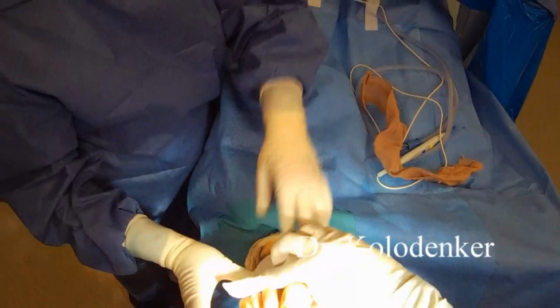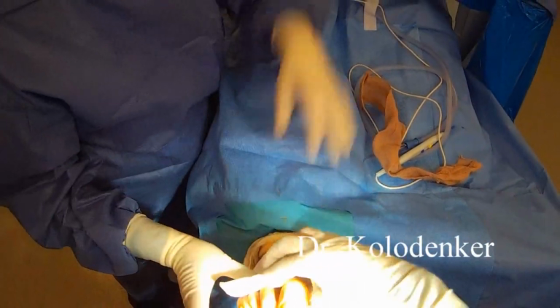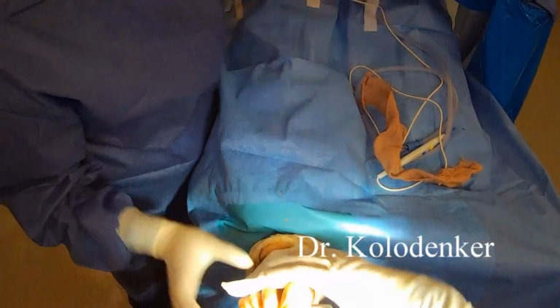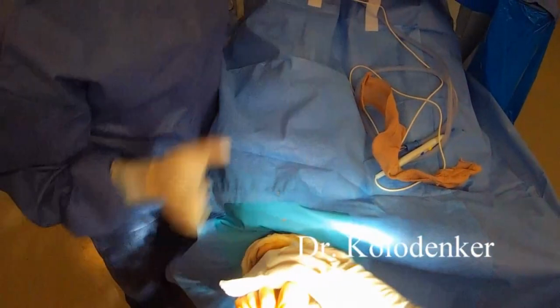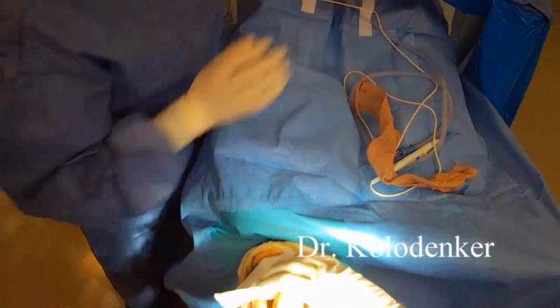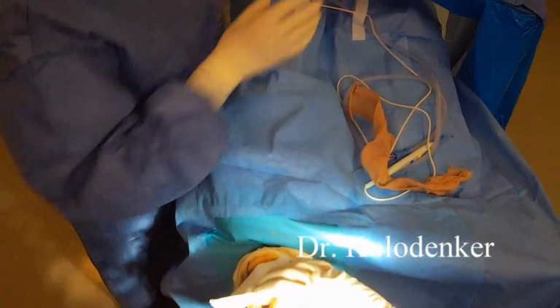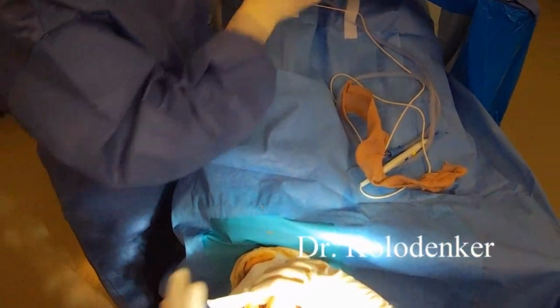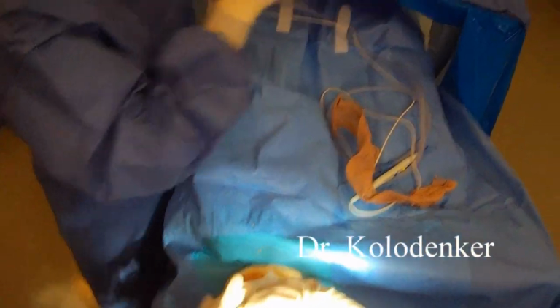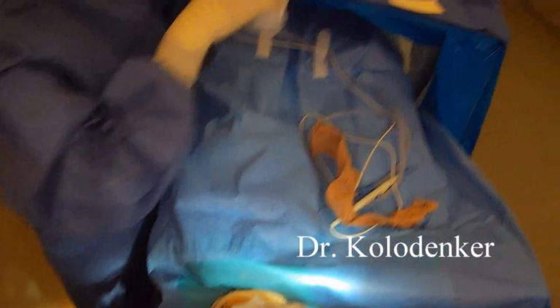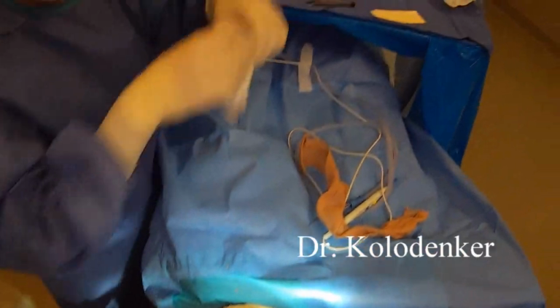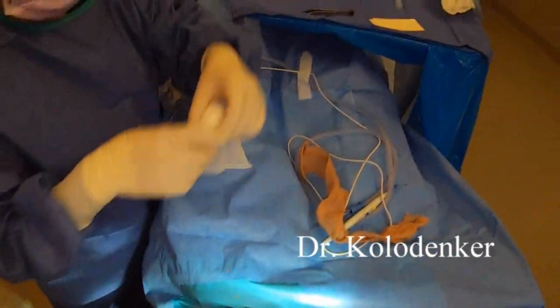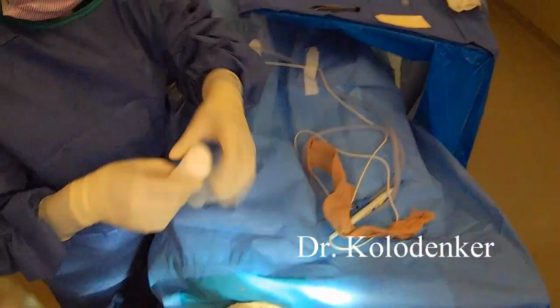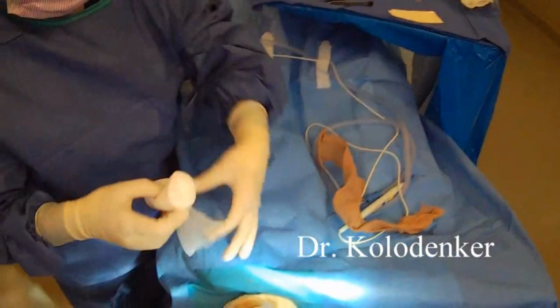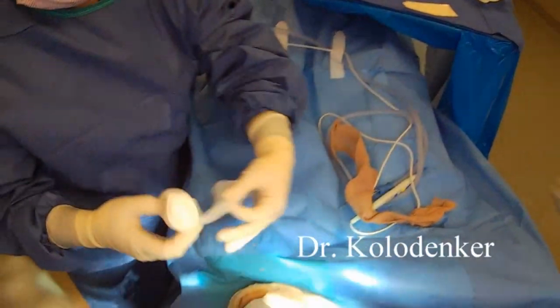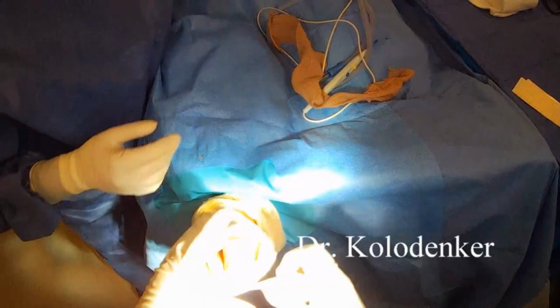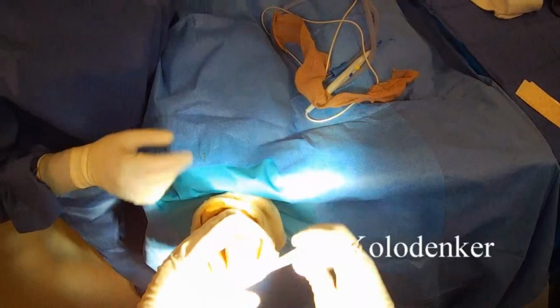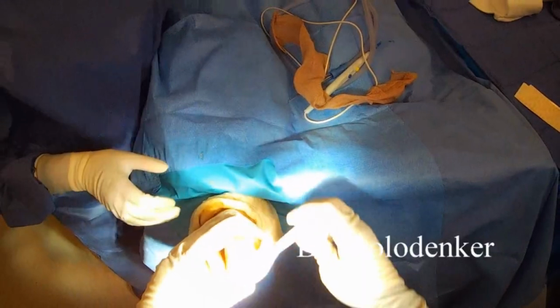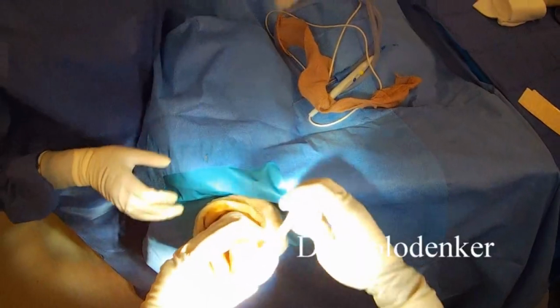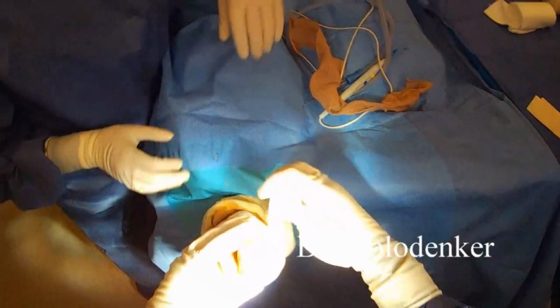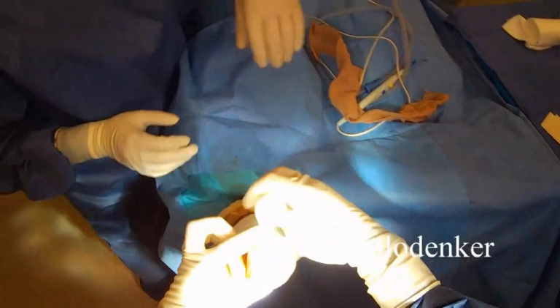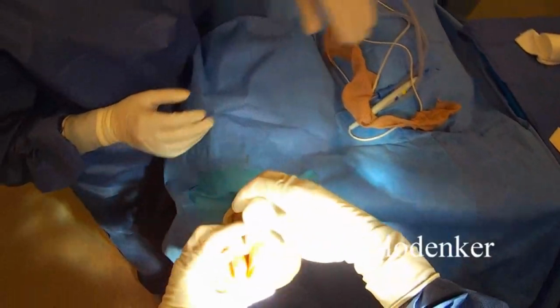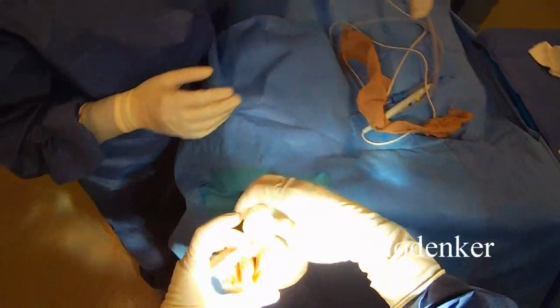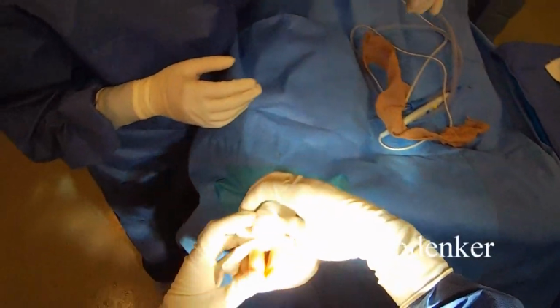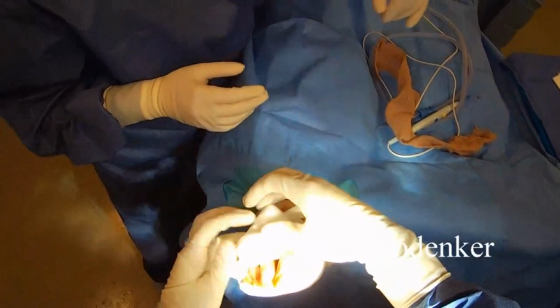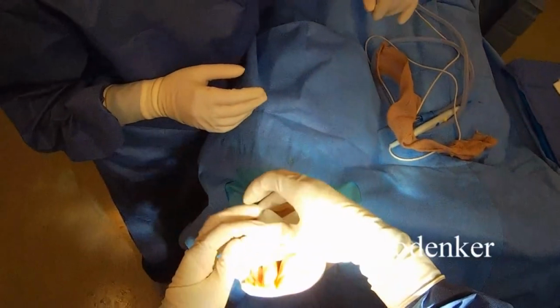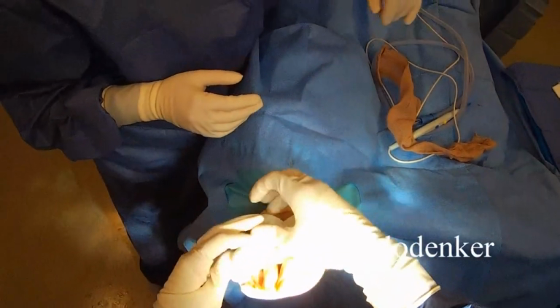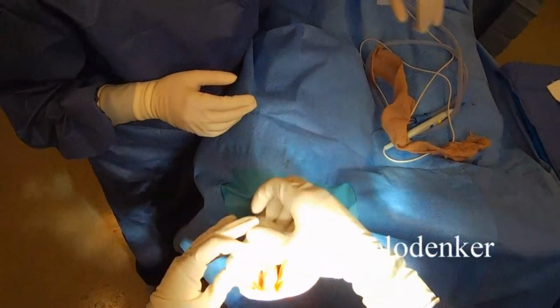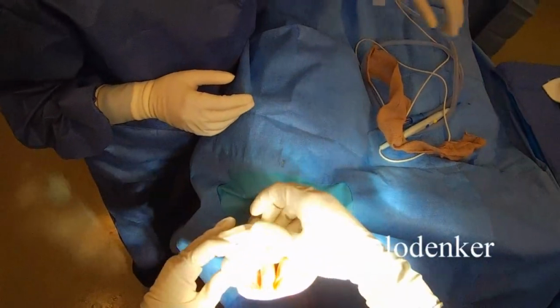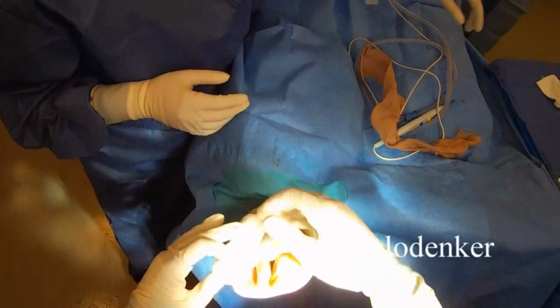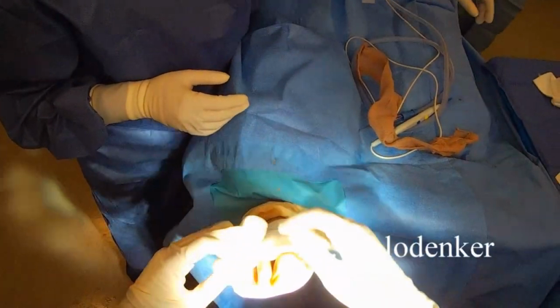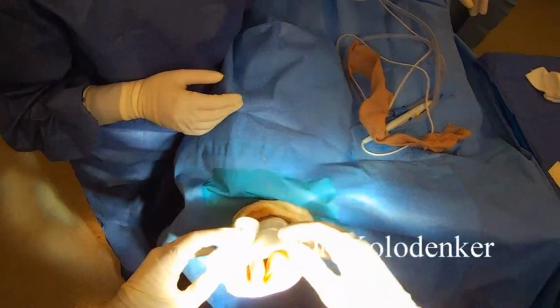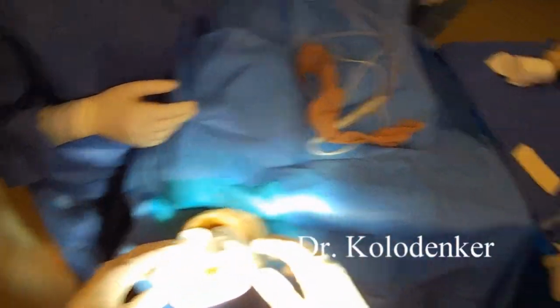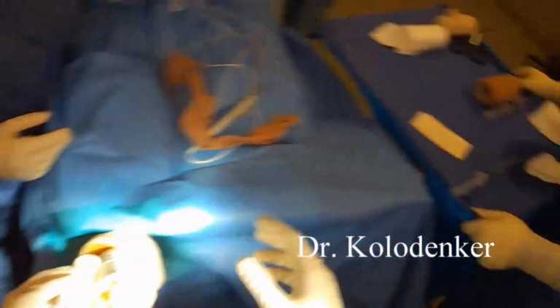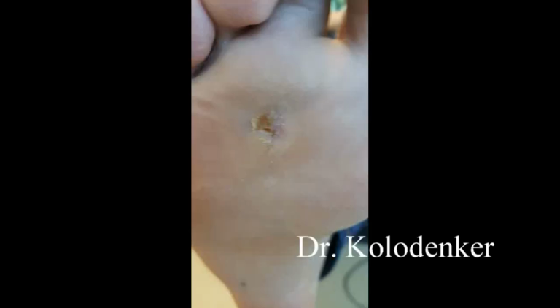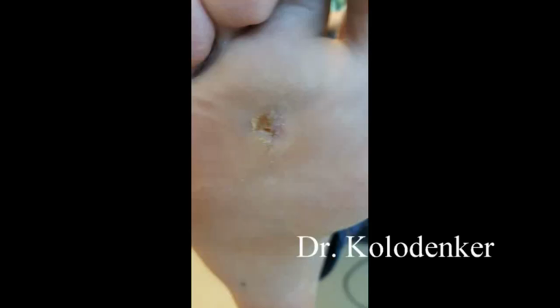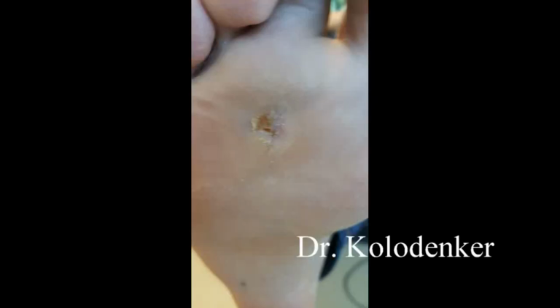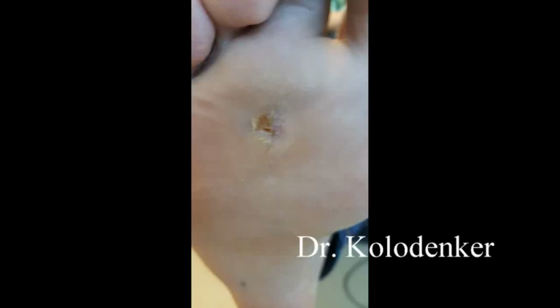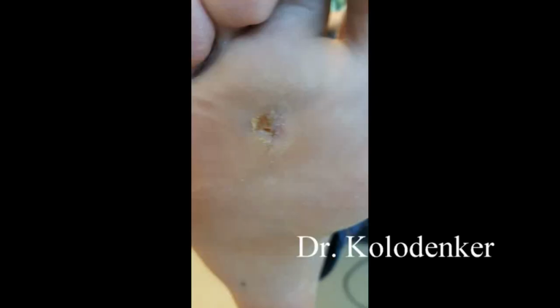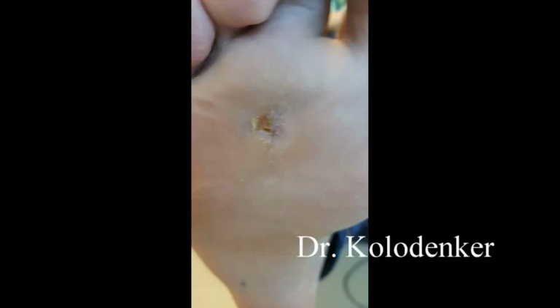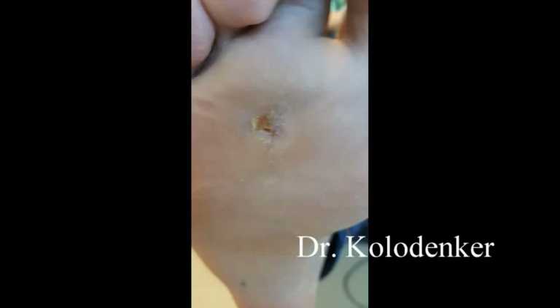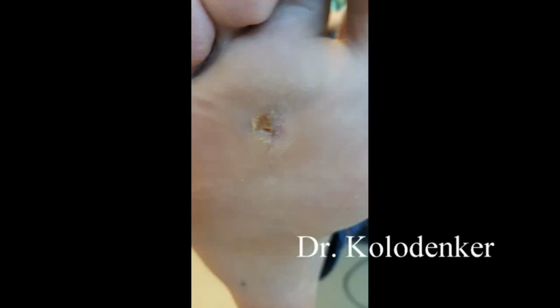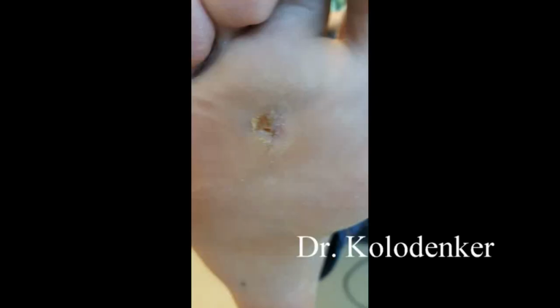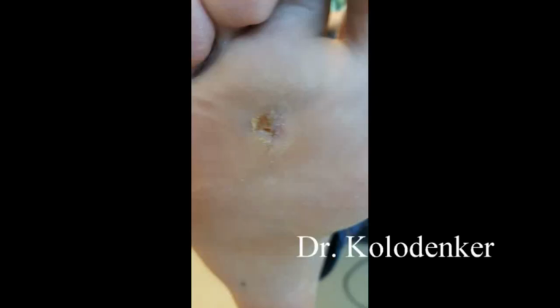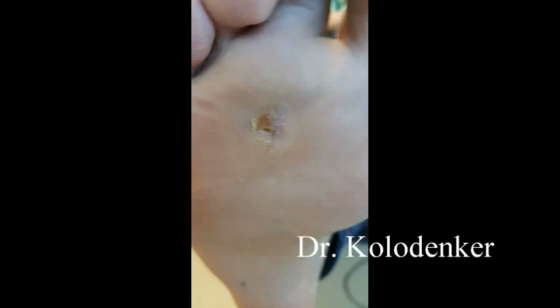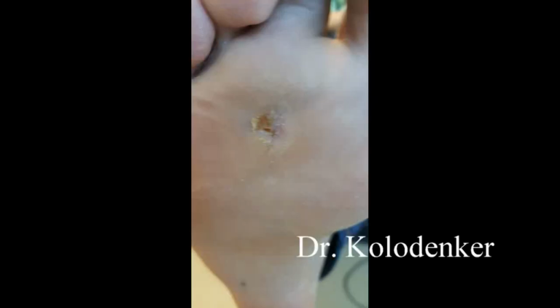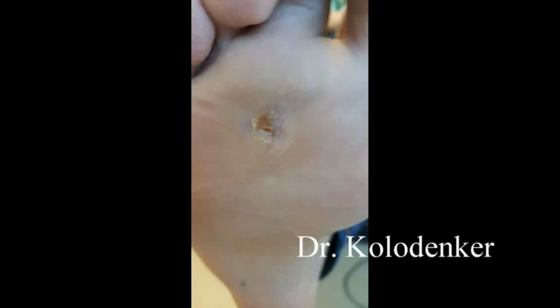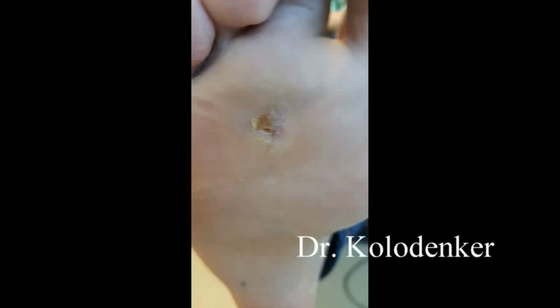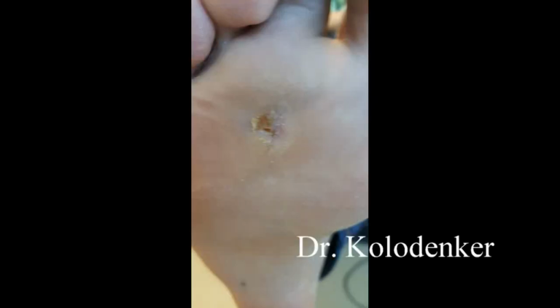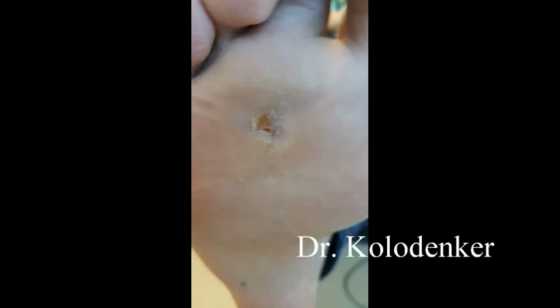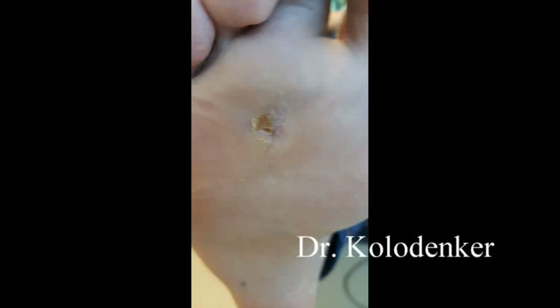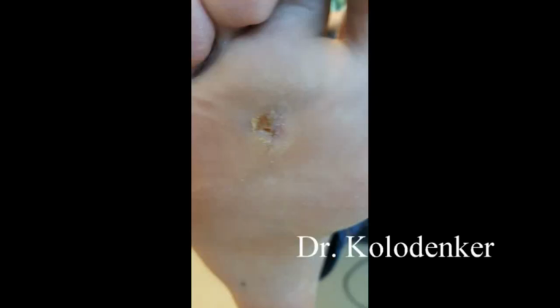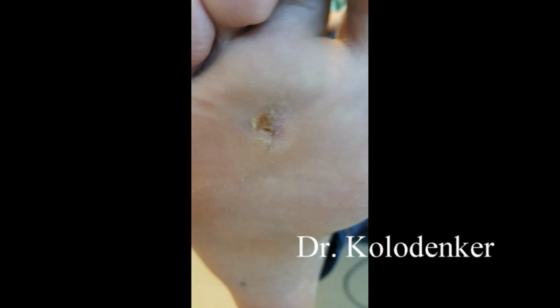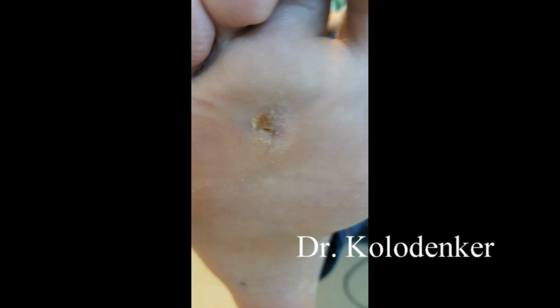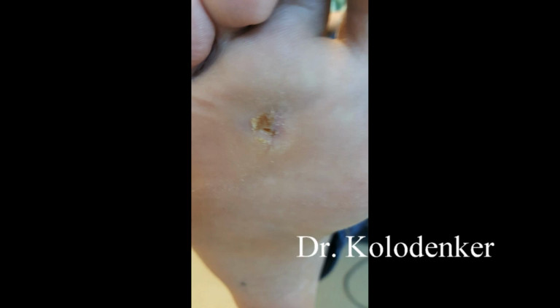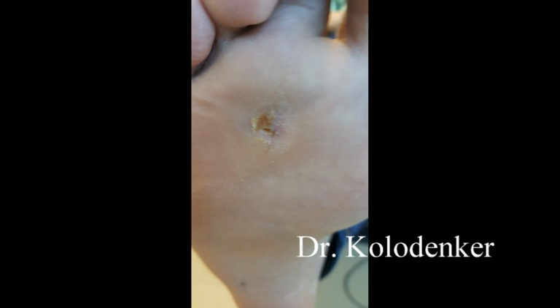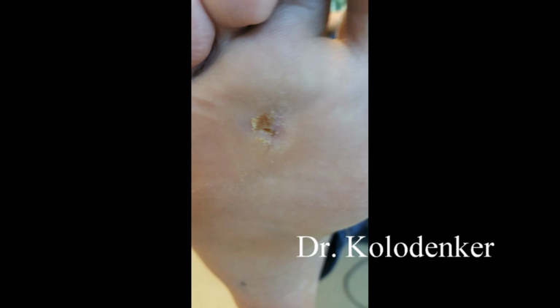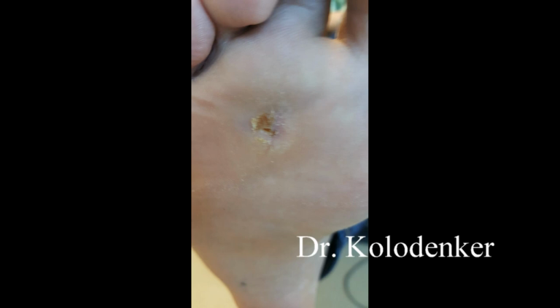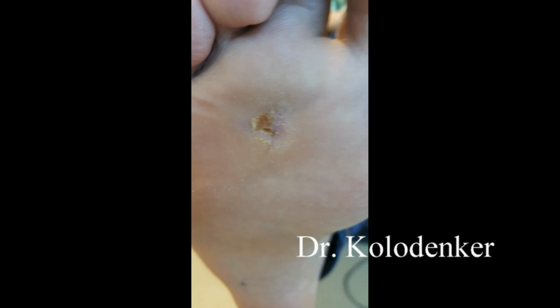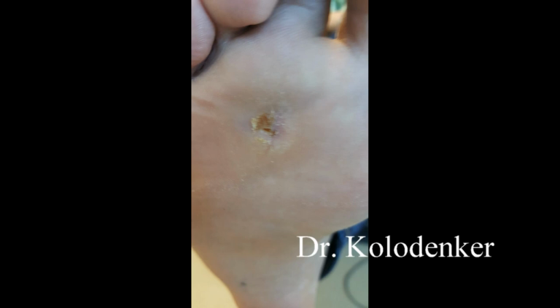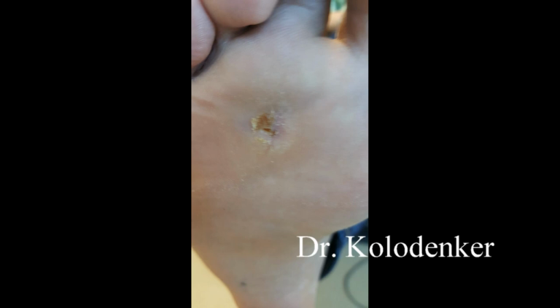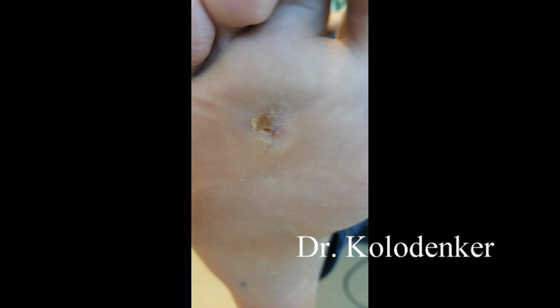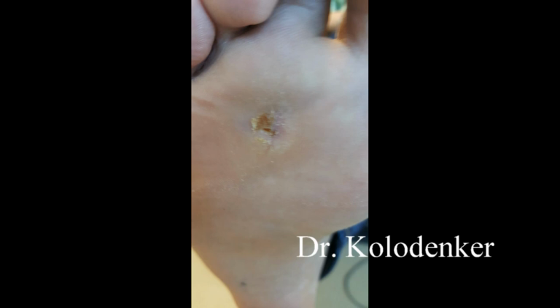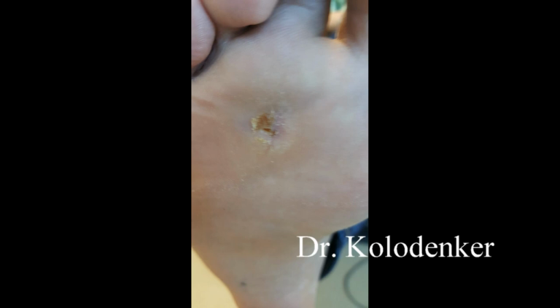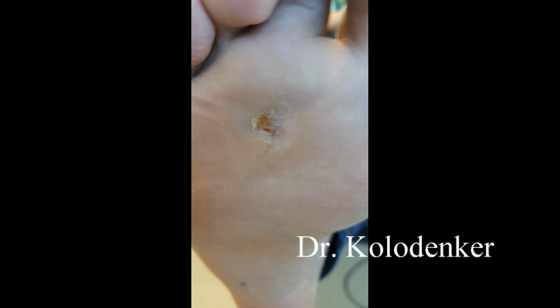Apply some soft padded dressing — don't wrap it up too tight. And here is about three weeks after.